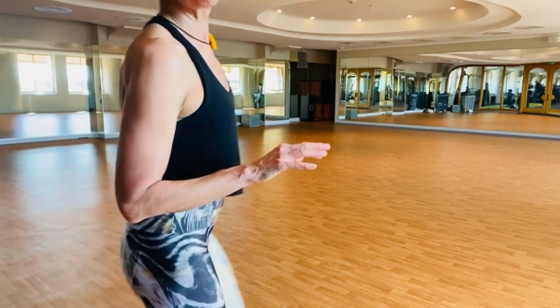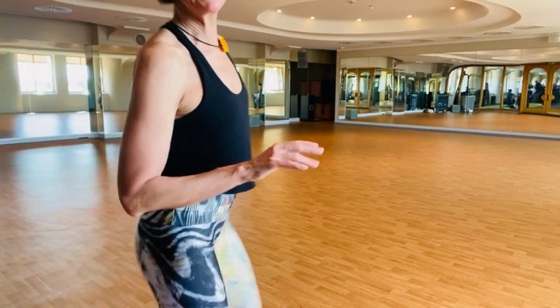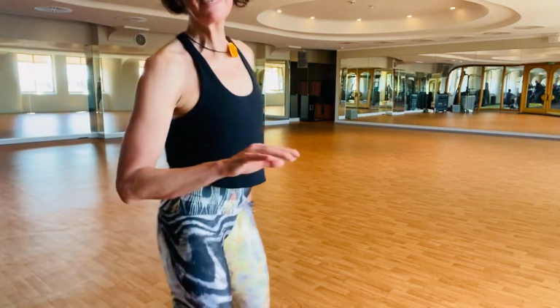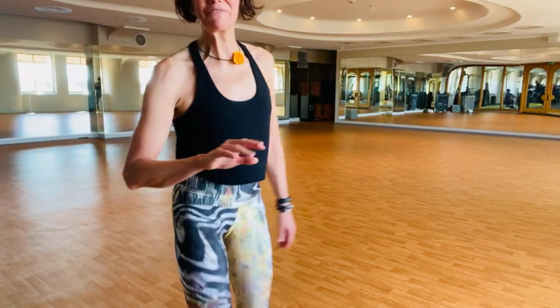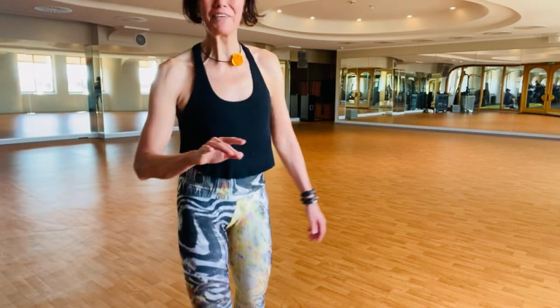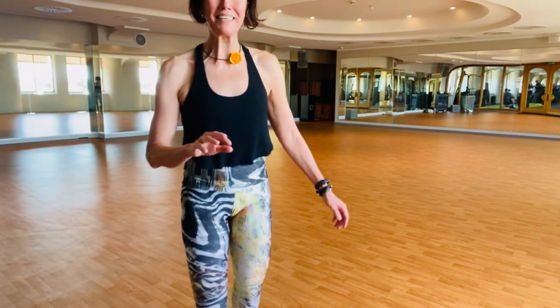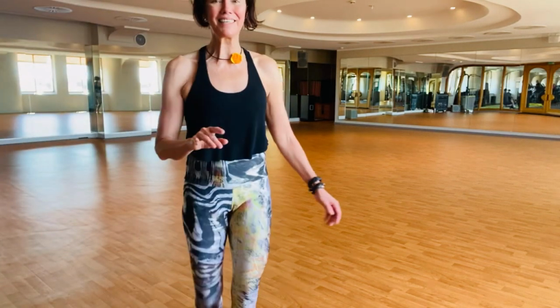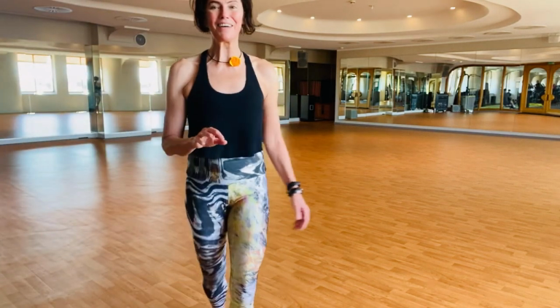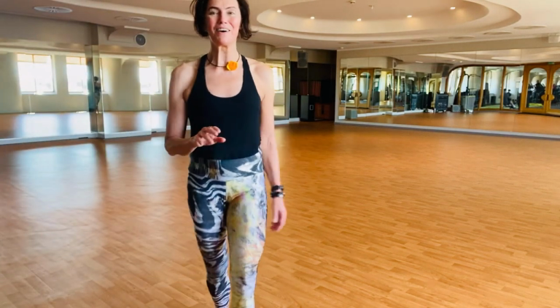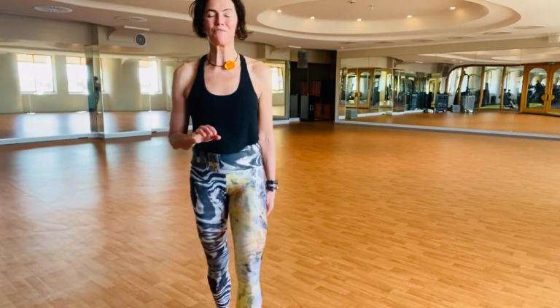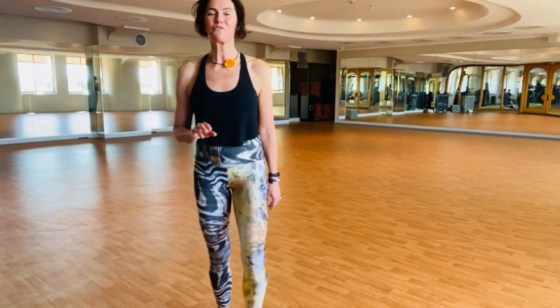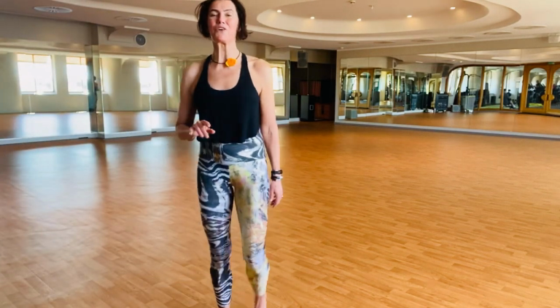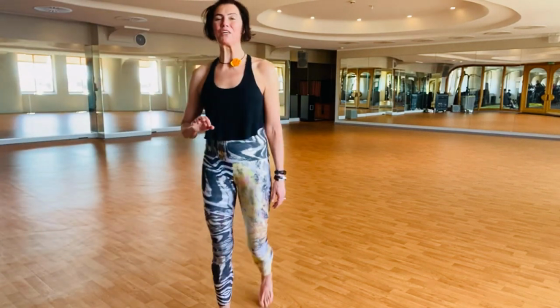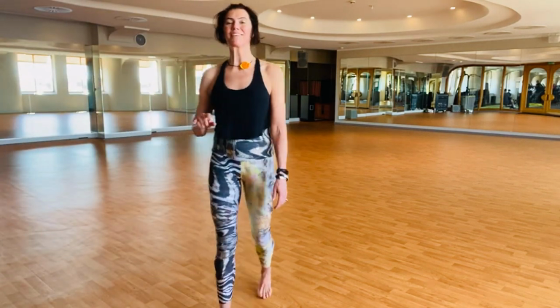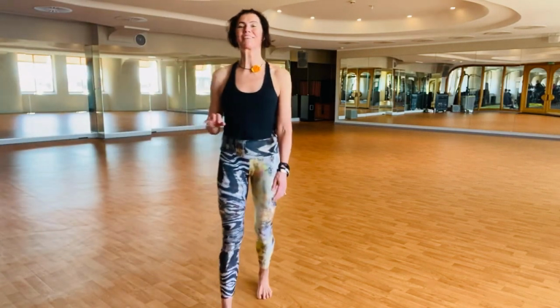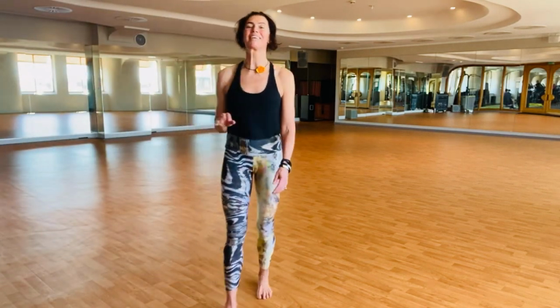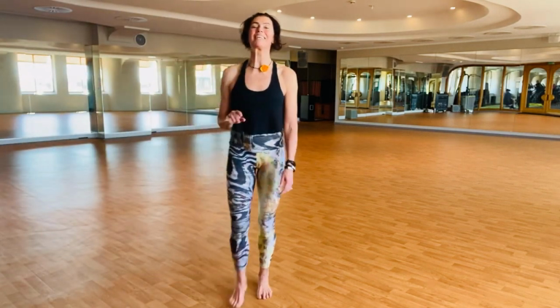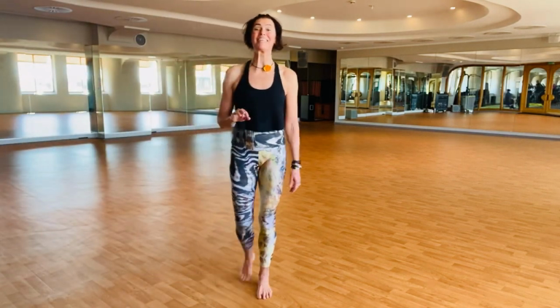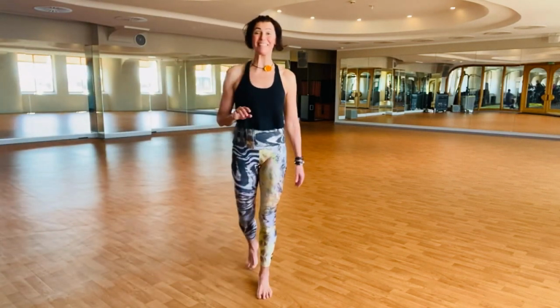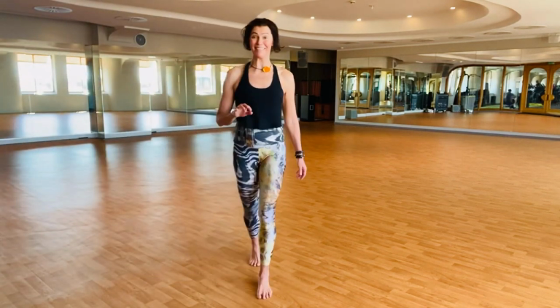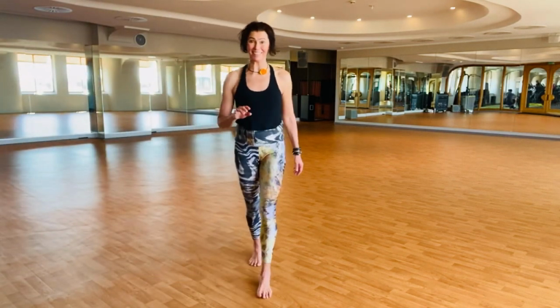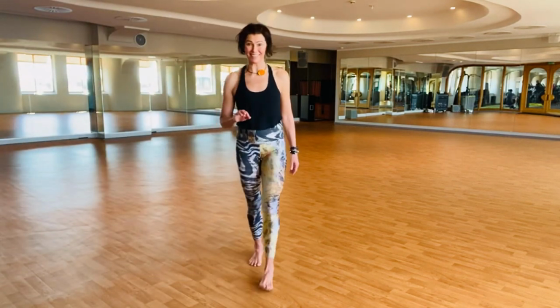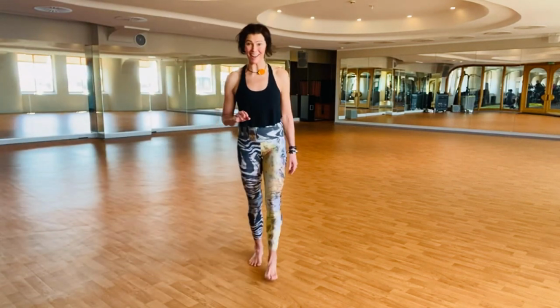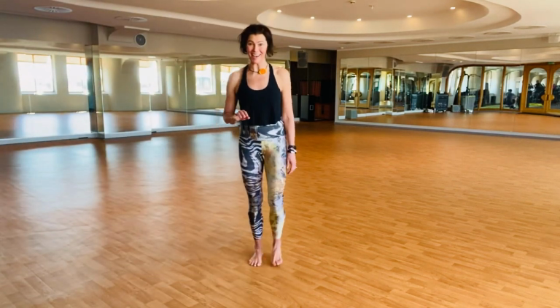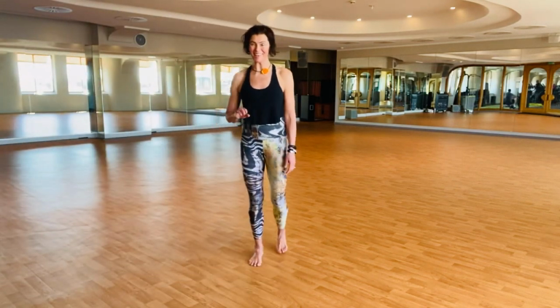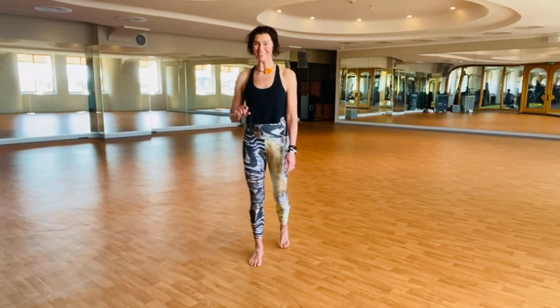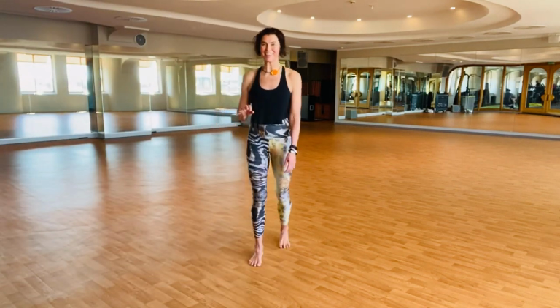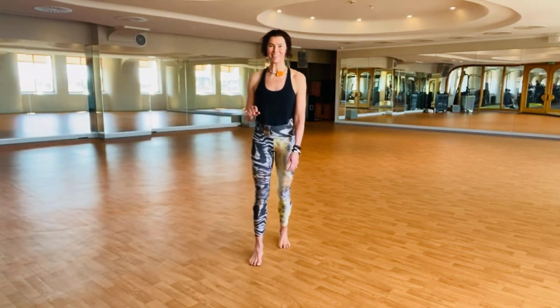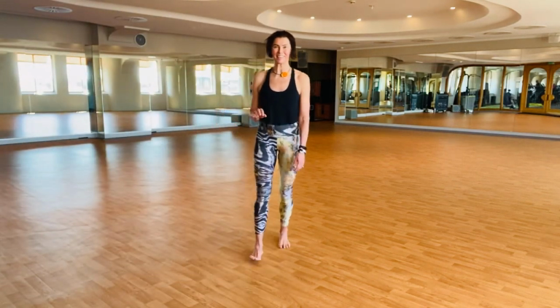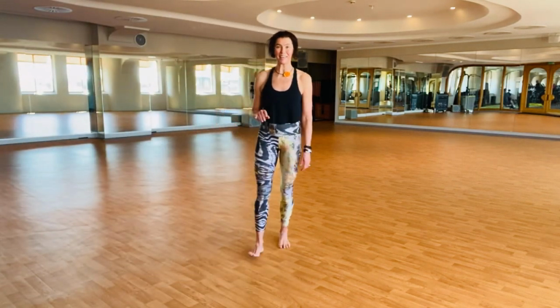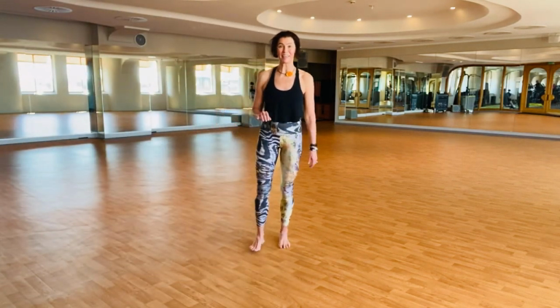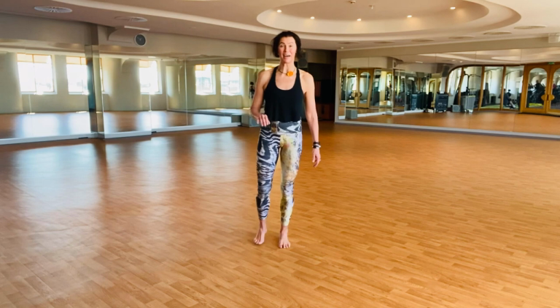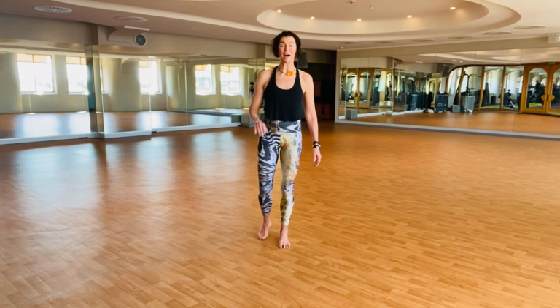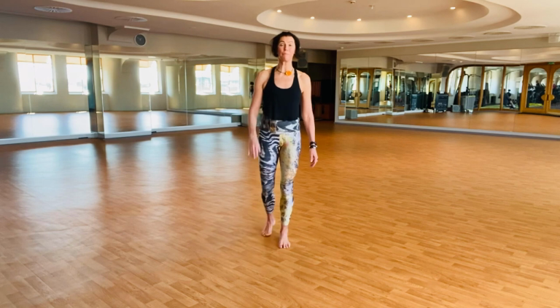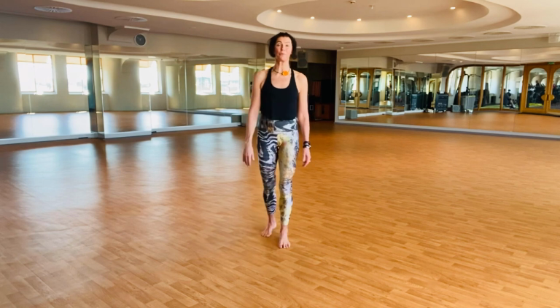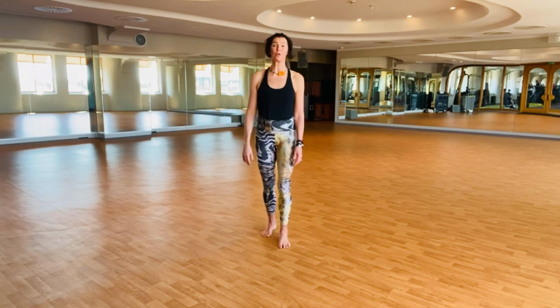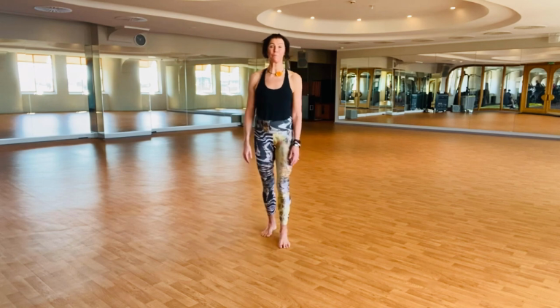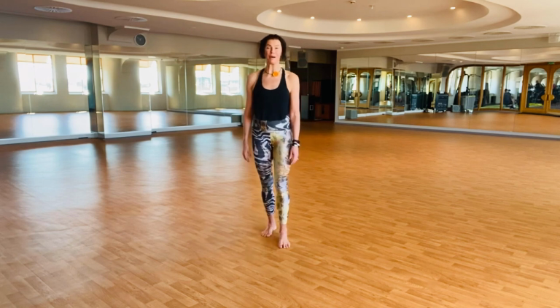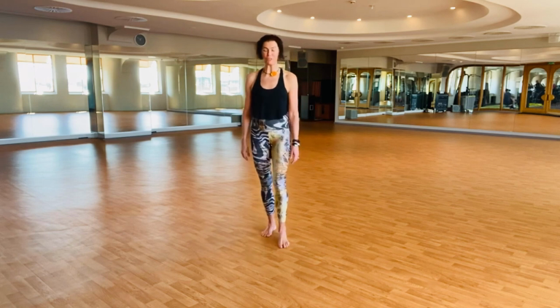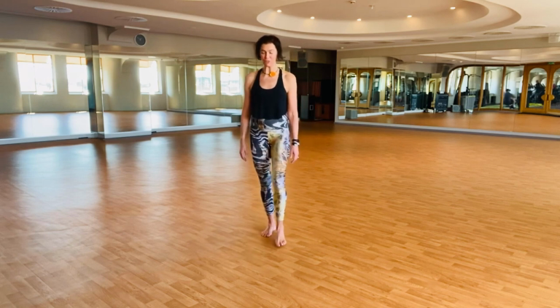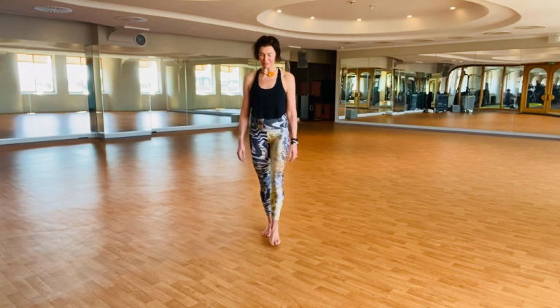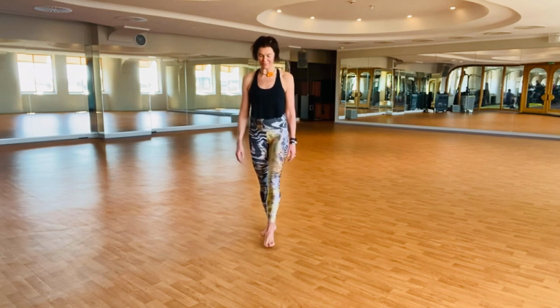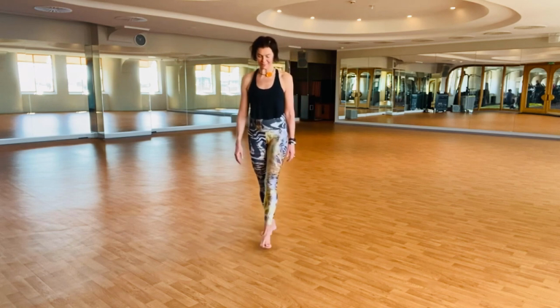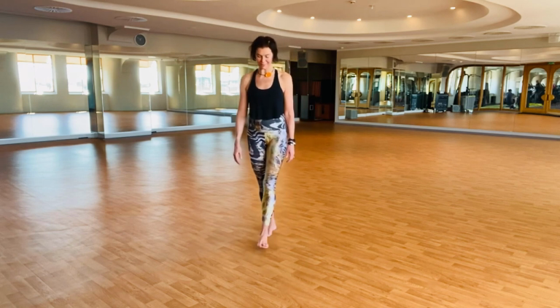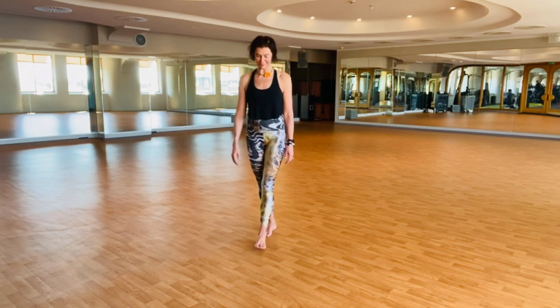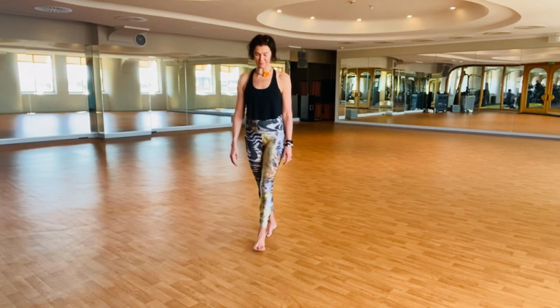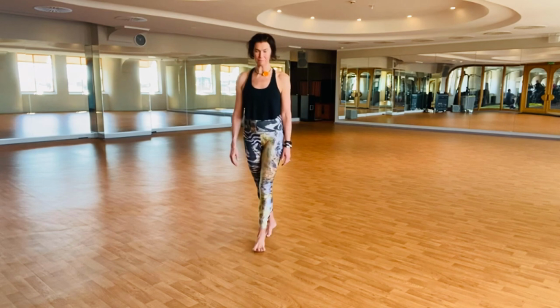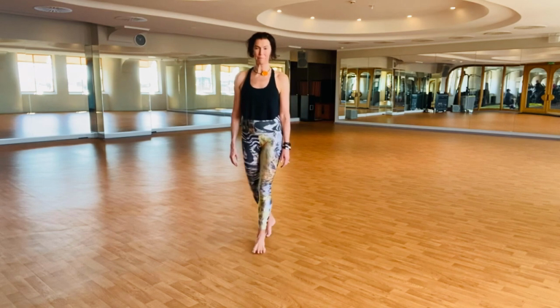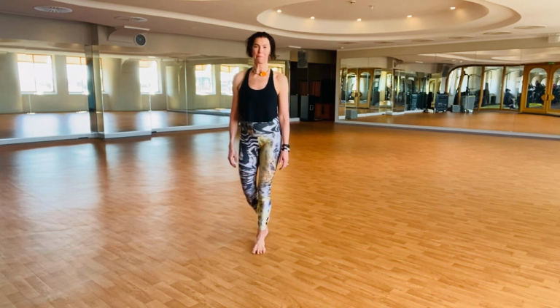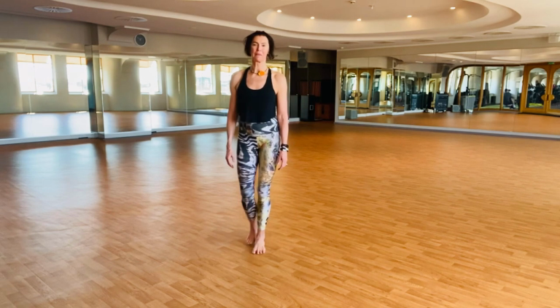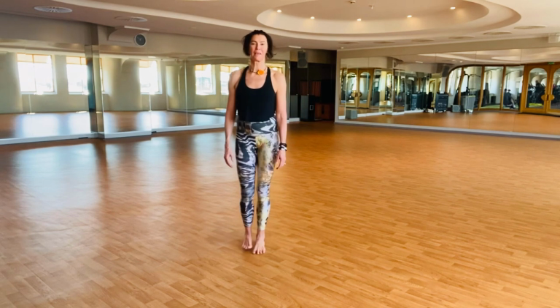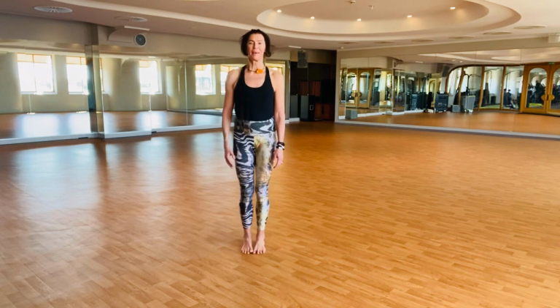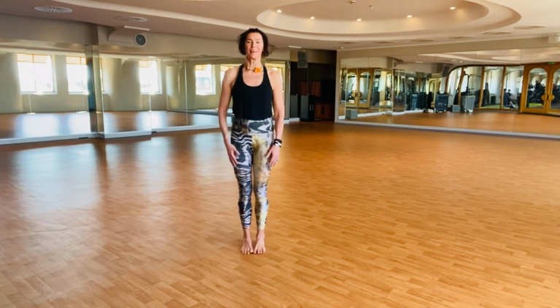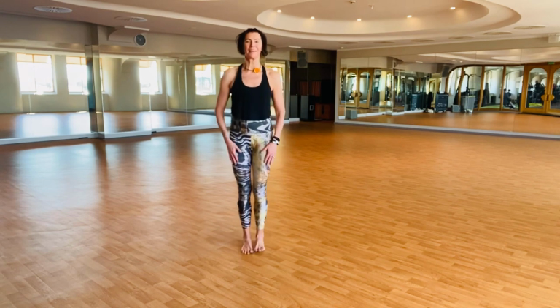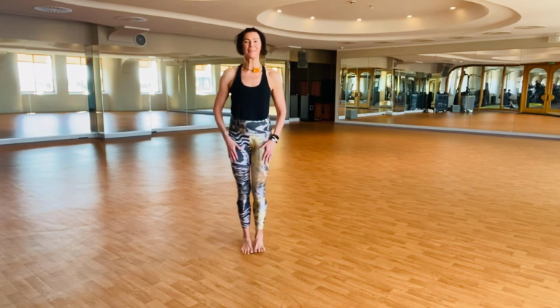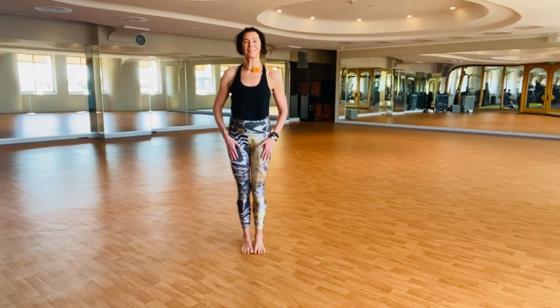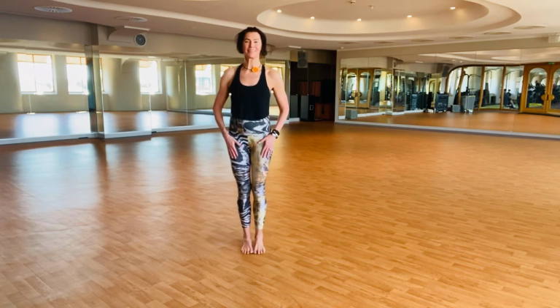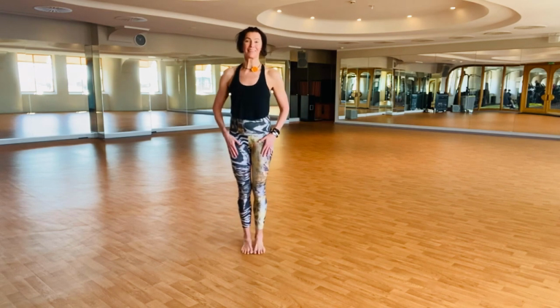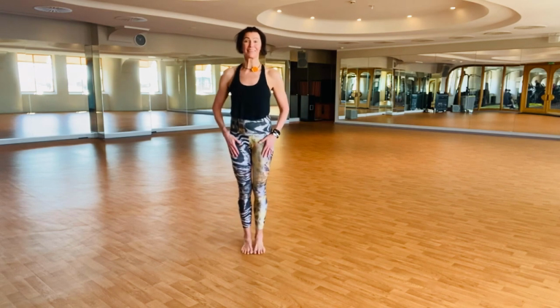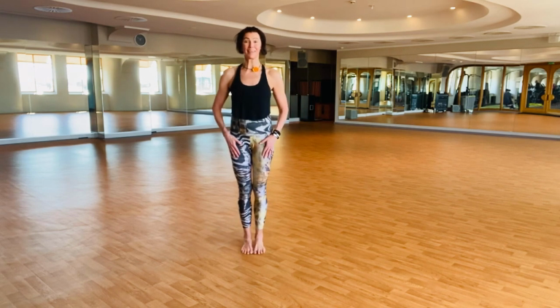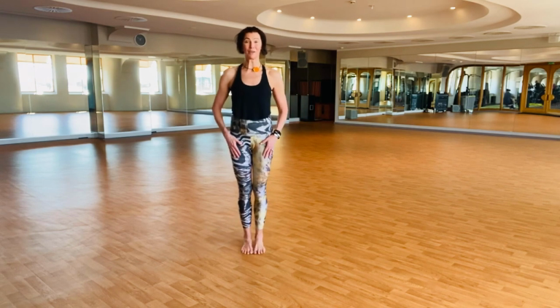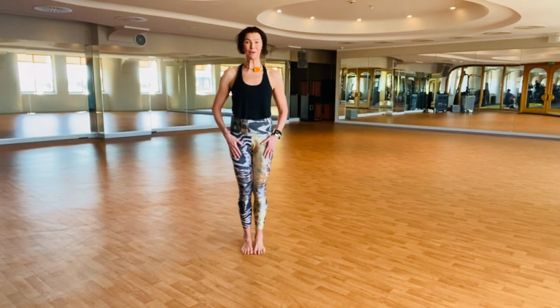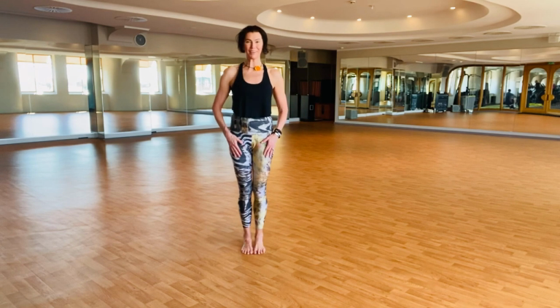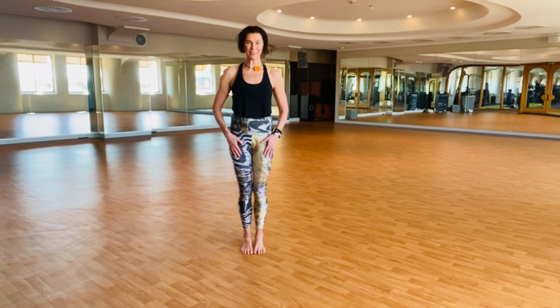Benefits of front kicks, side kicks, and upward punches. Let's take a look.